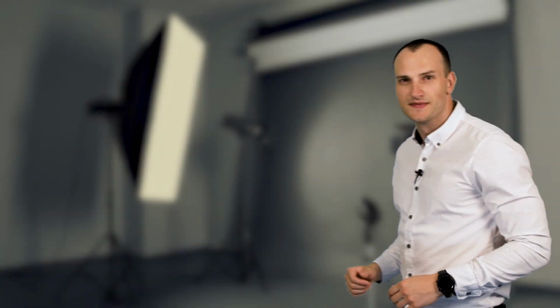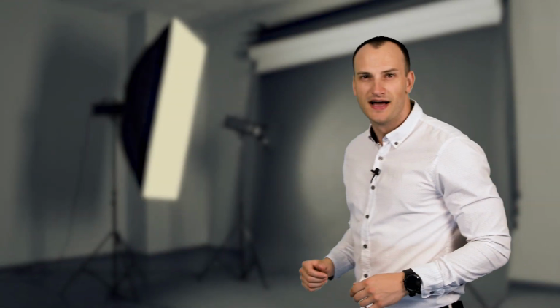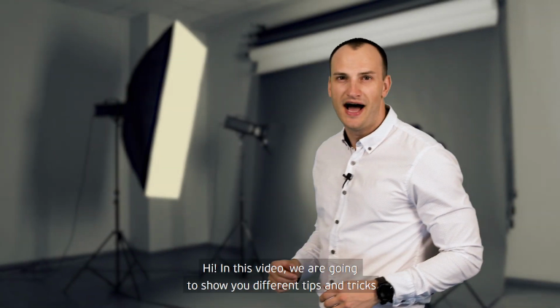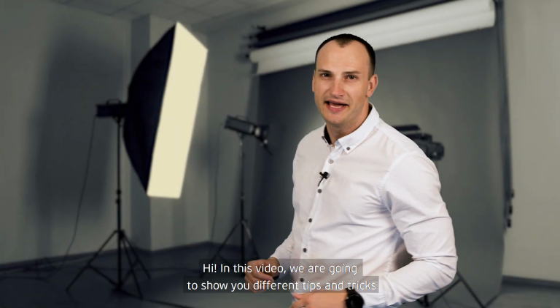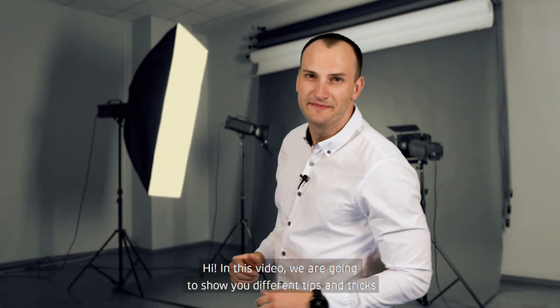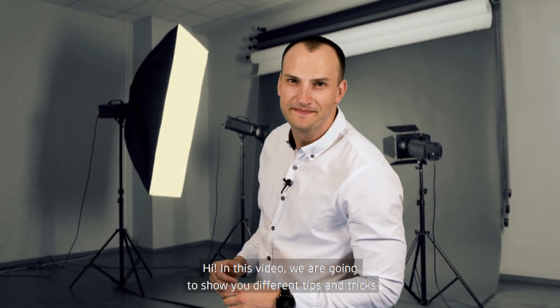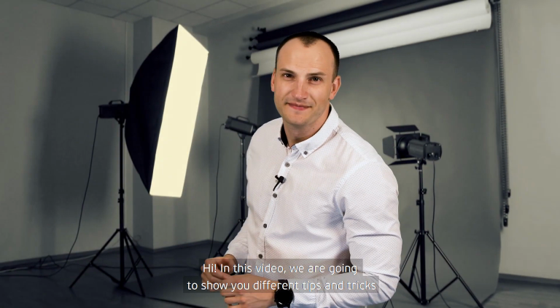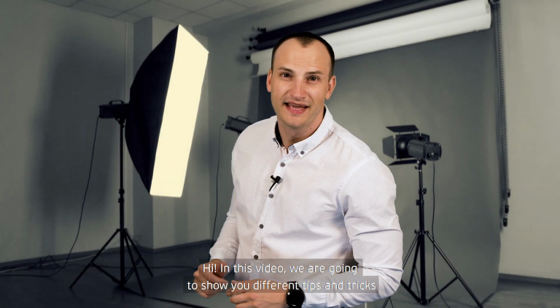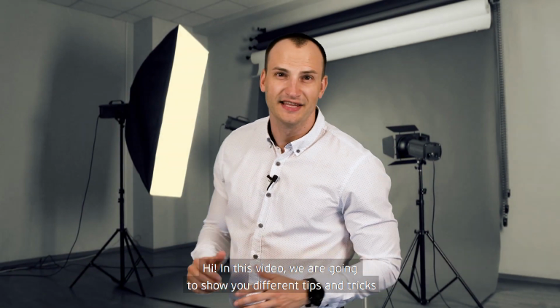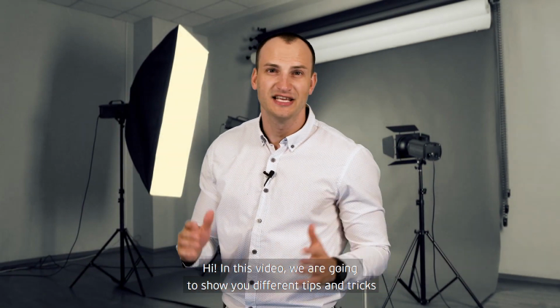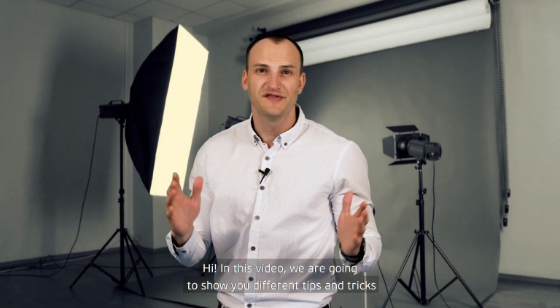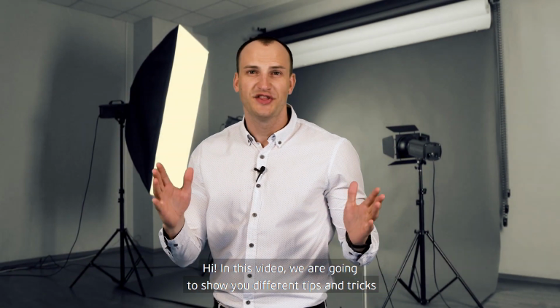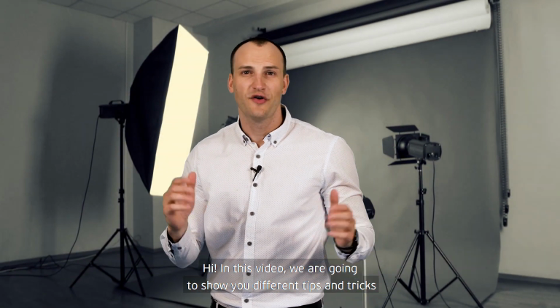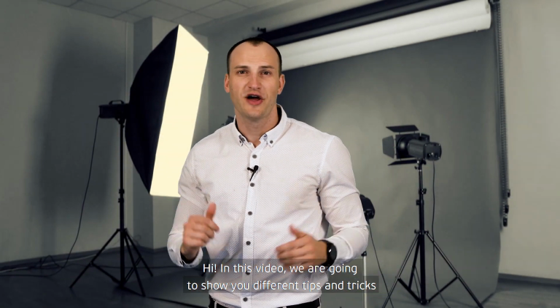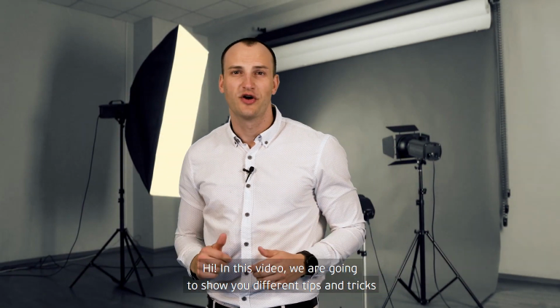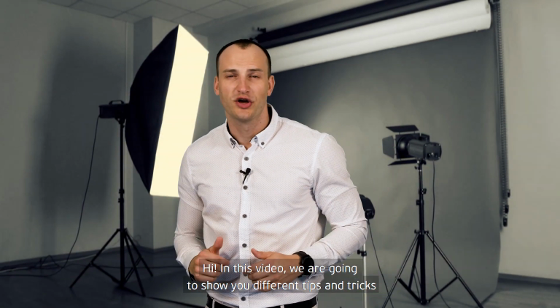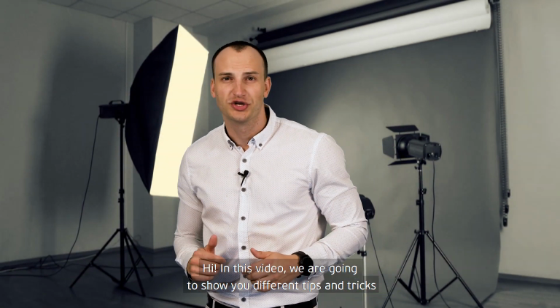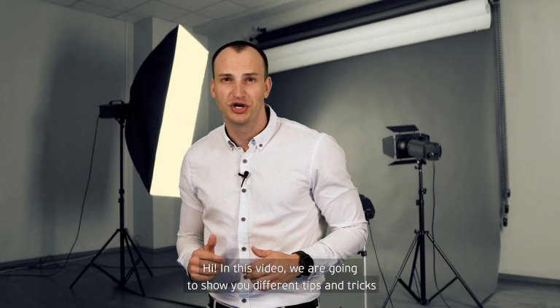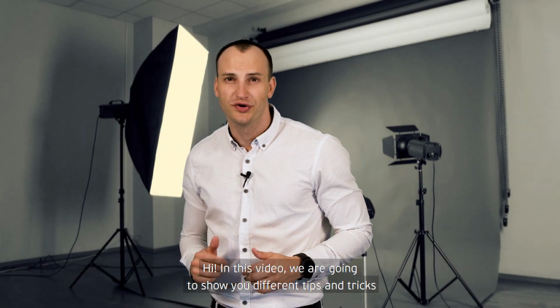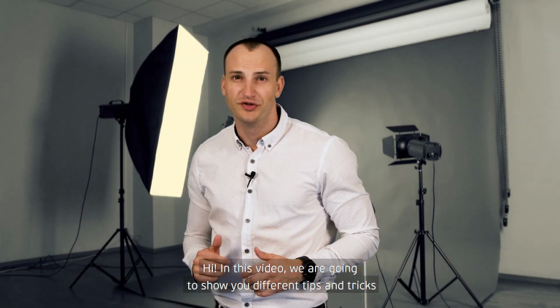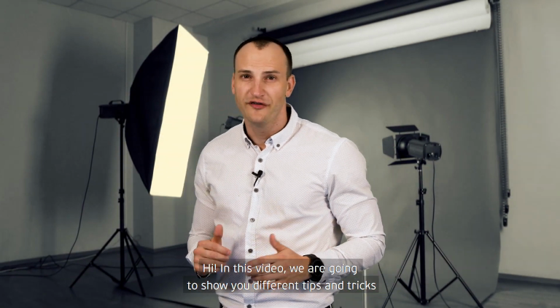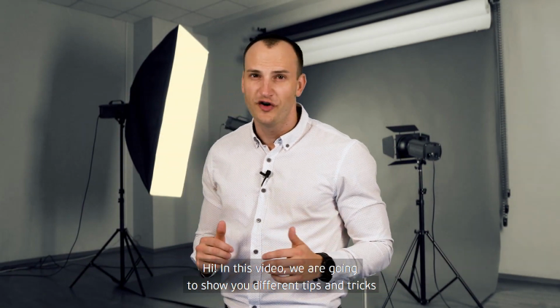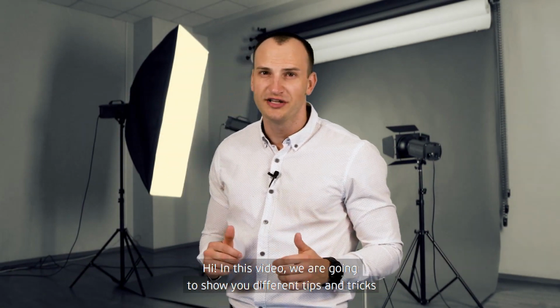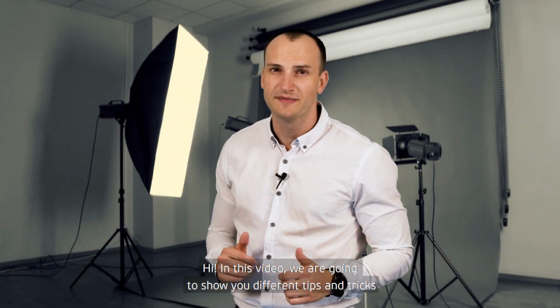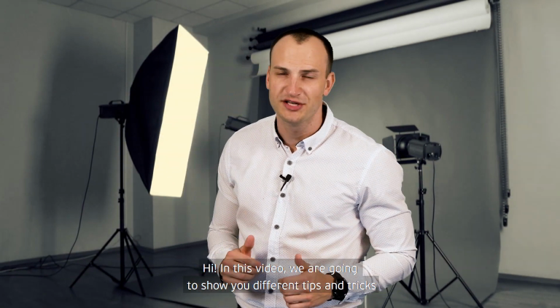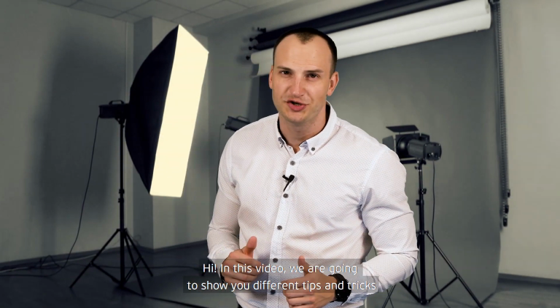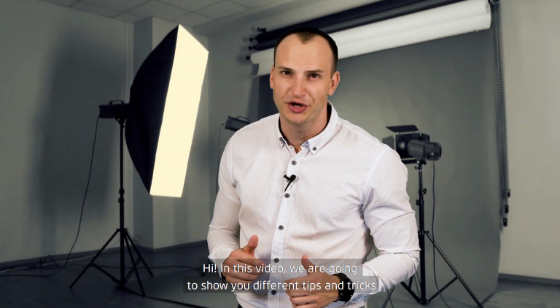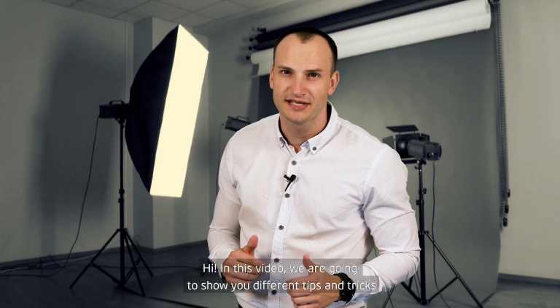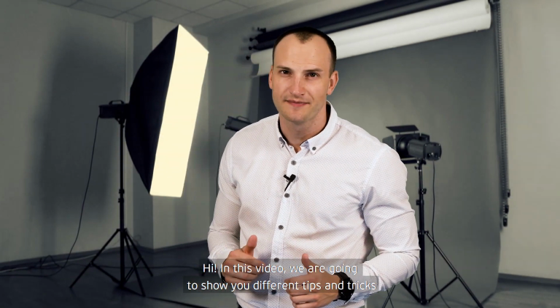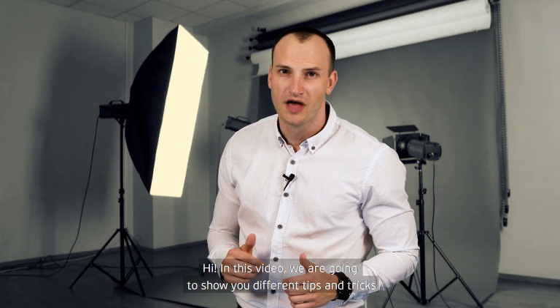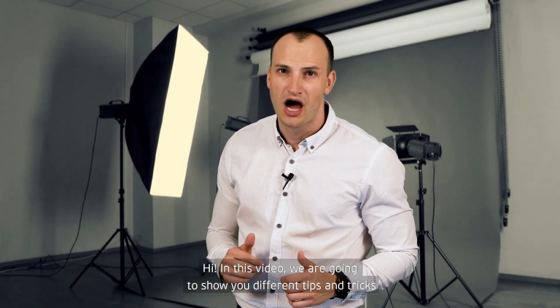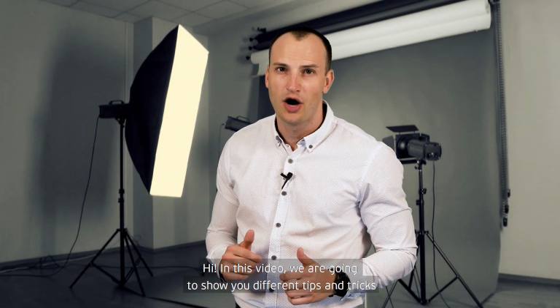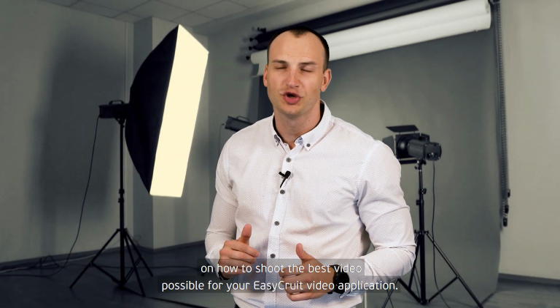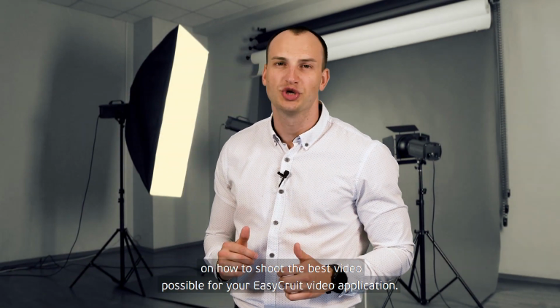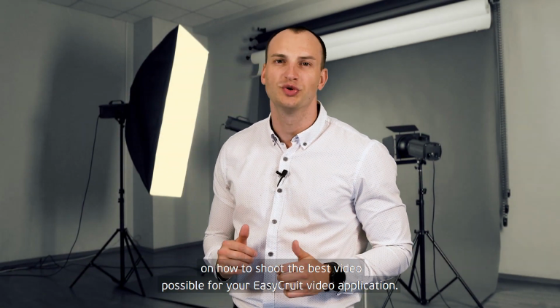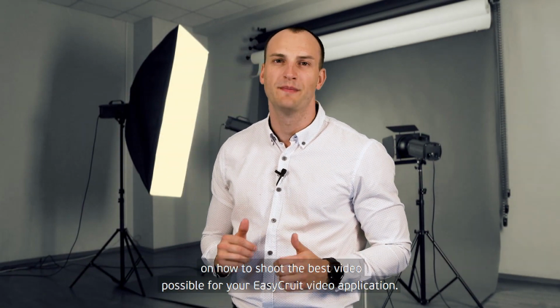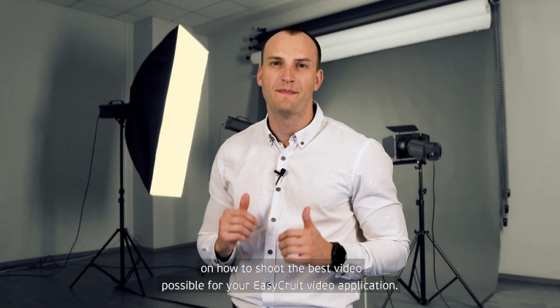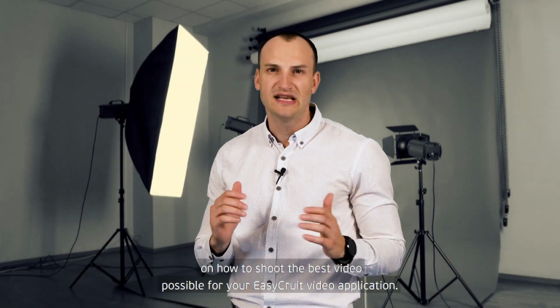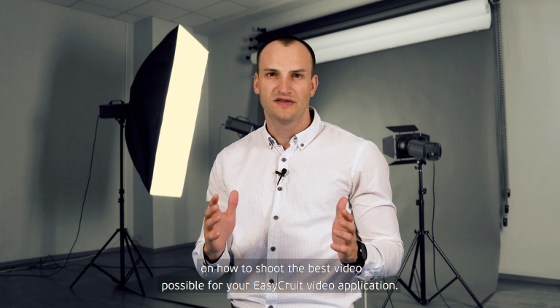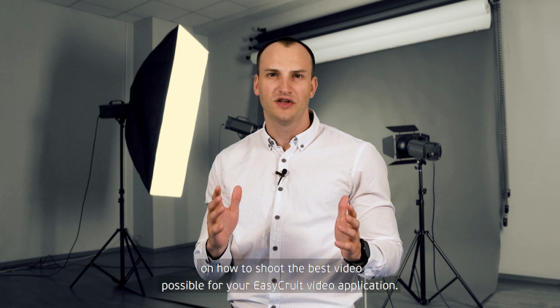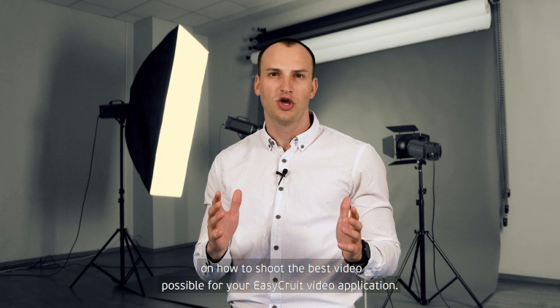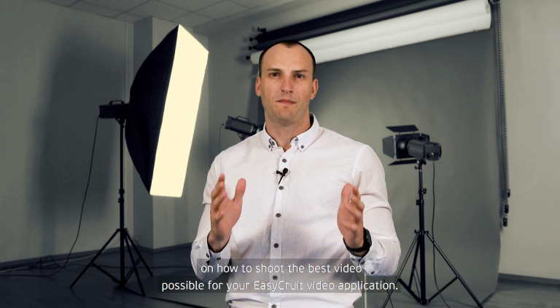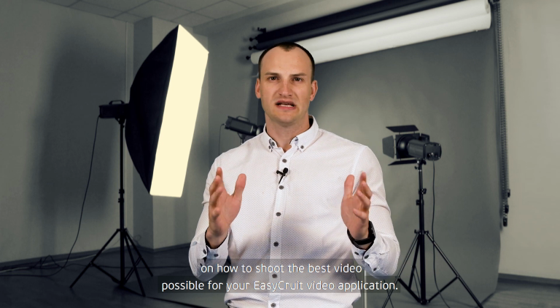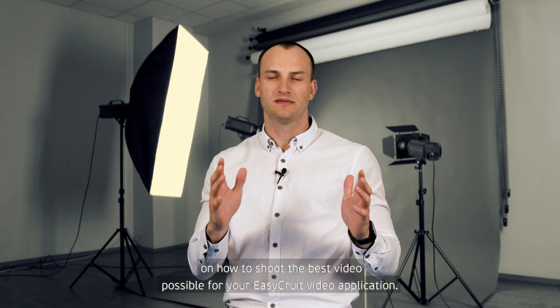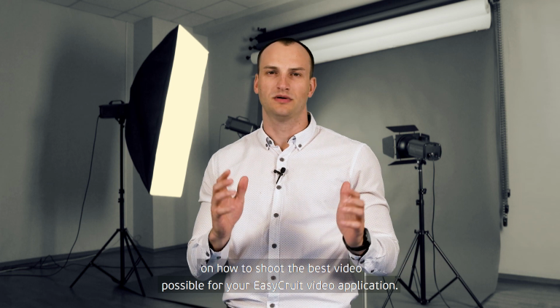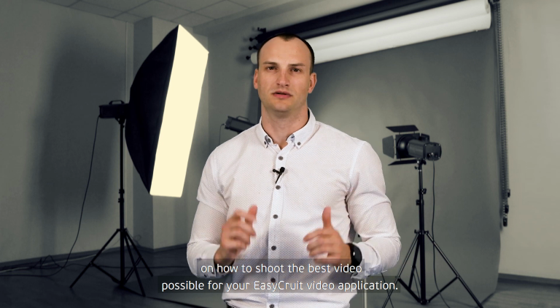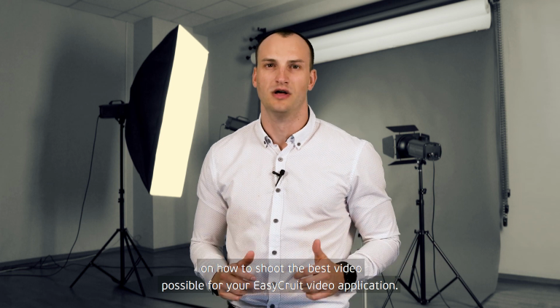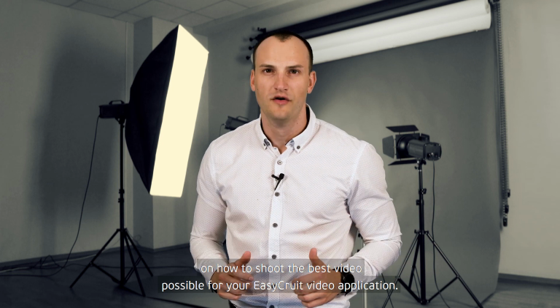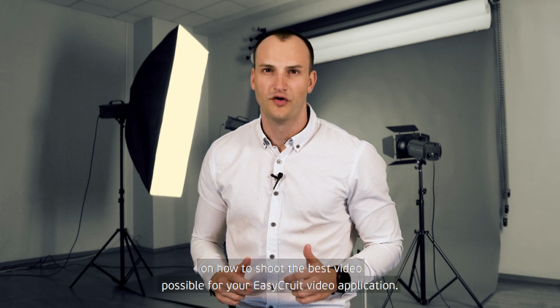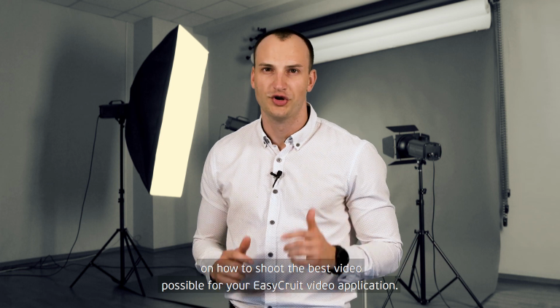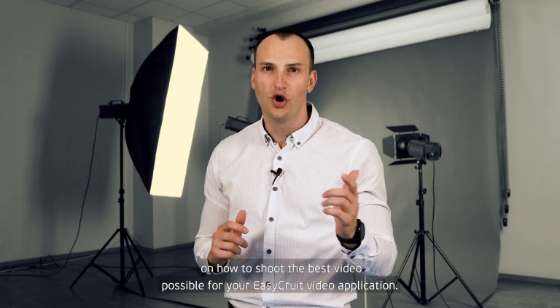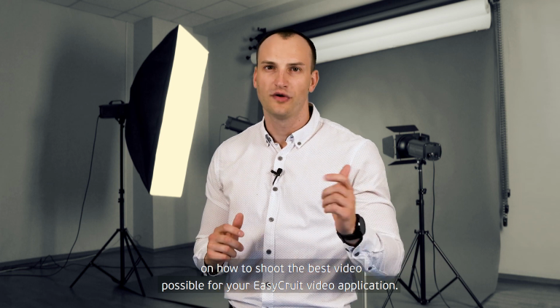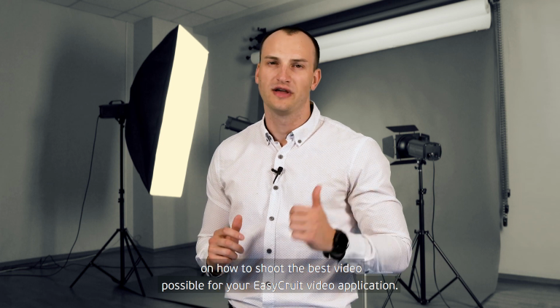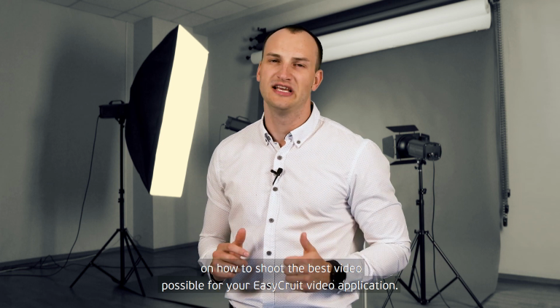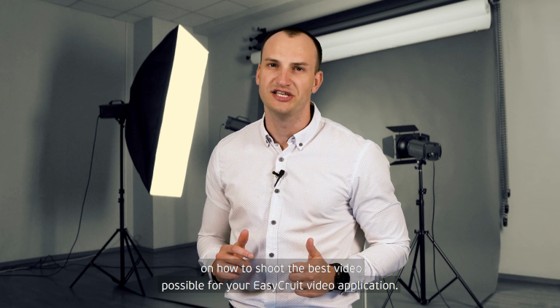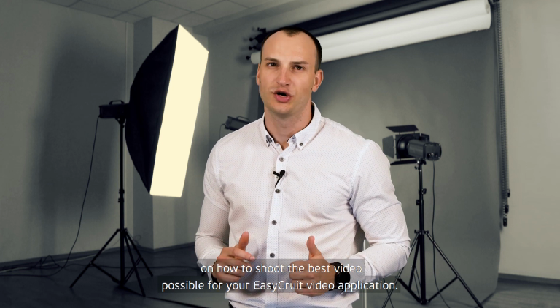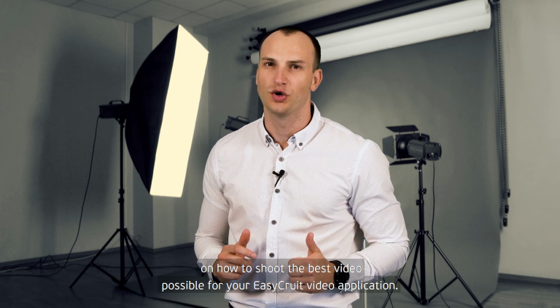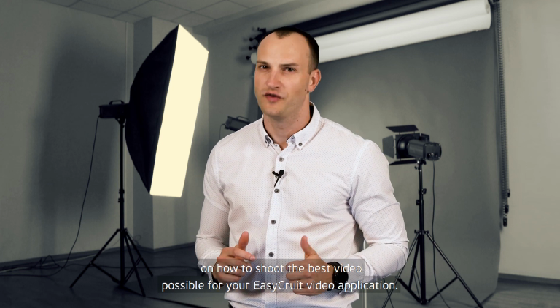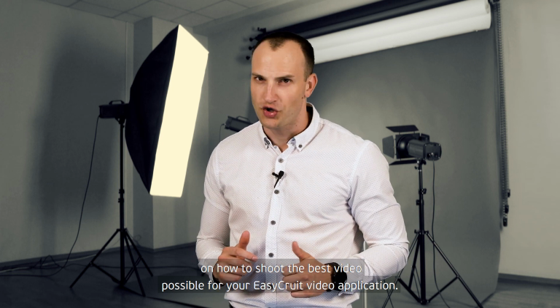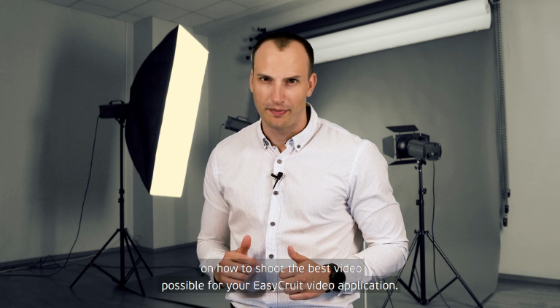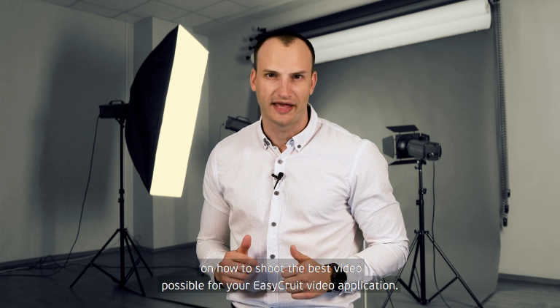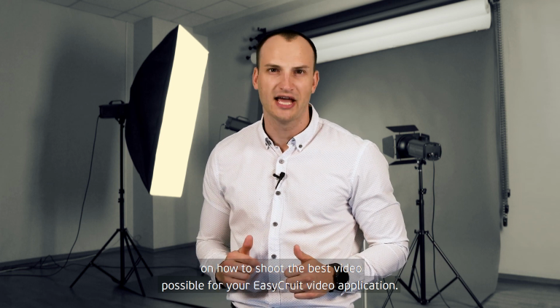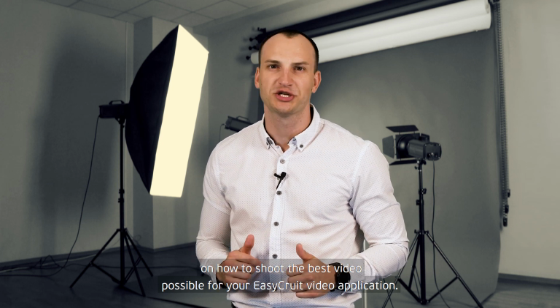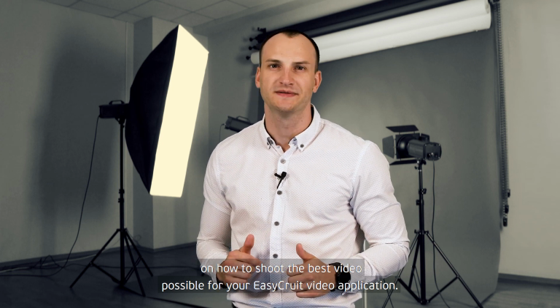Hi! In this video we are going to show you different tips and tricks on how to shoot the best video possible for your EasyCruit video application.